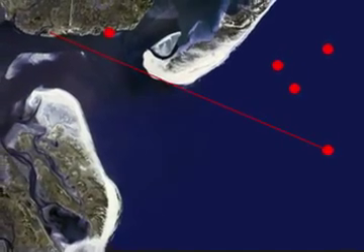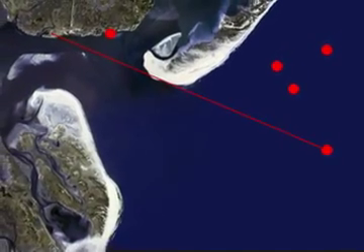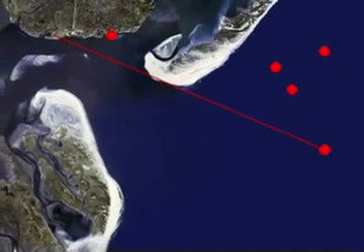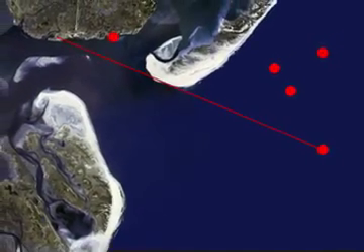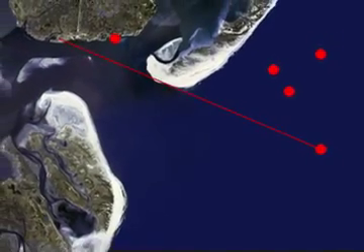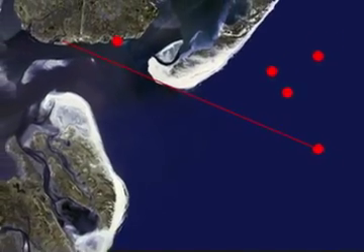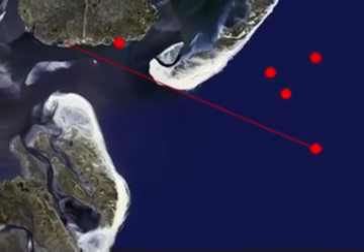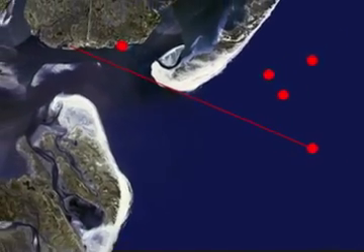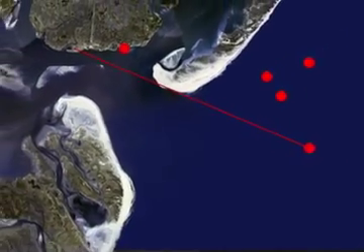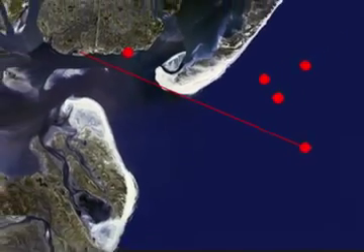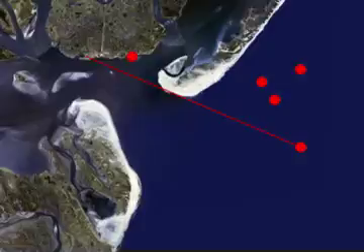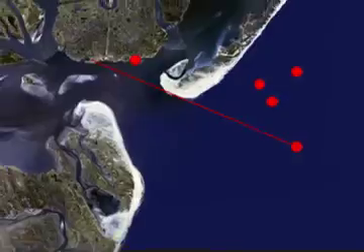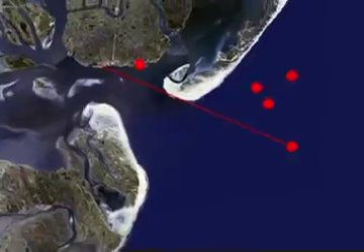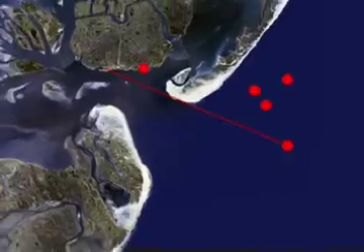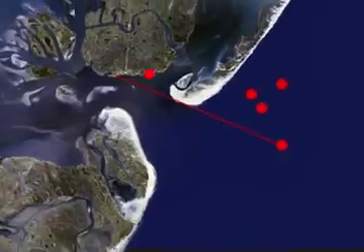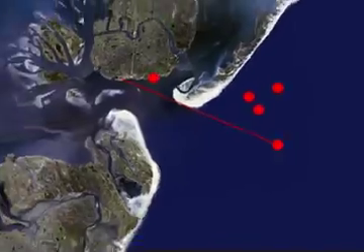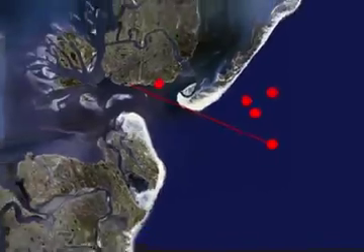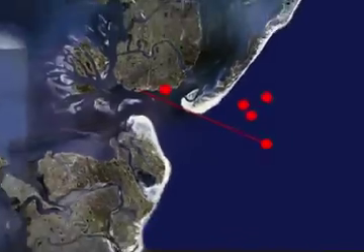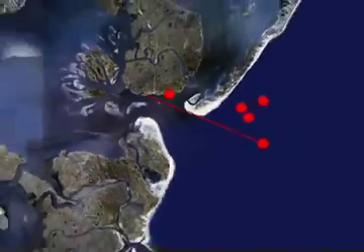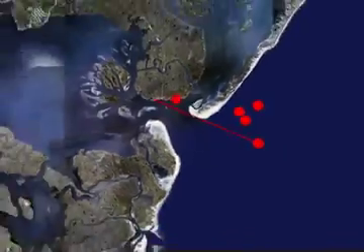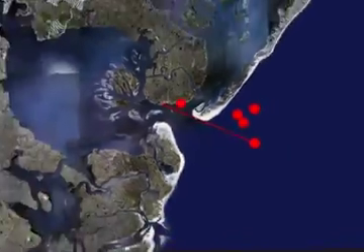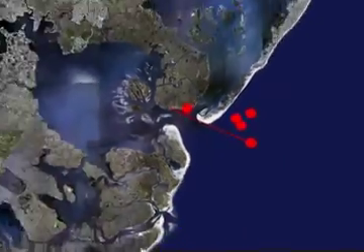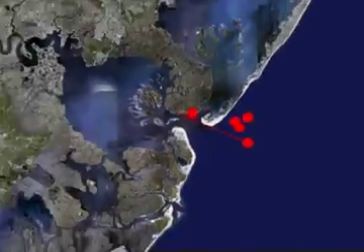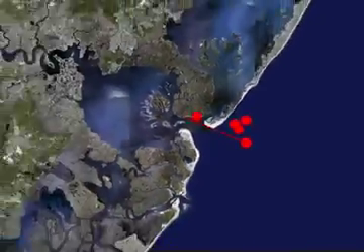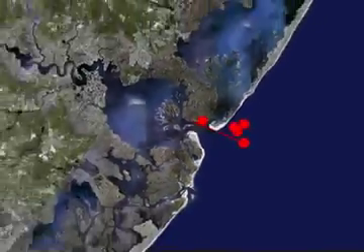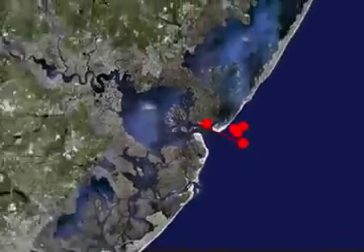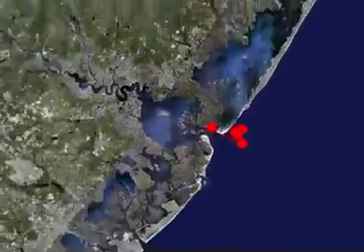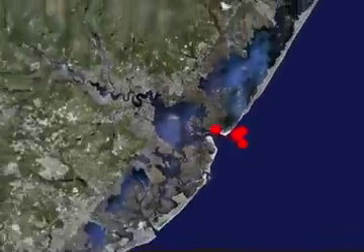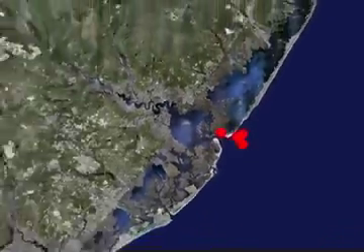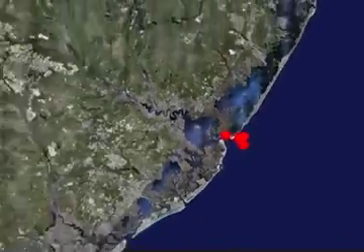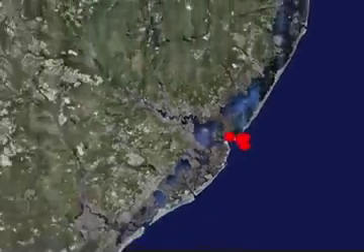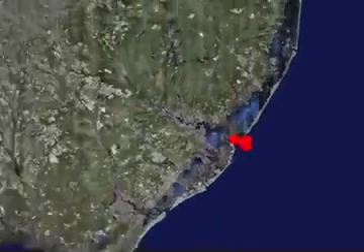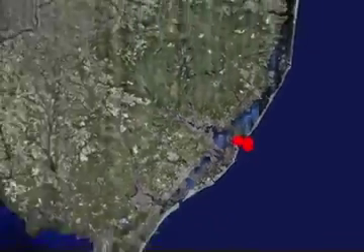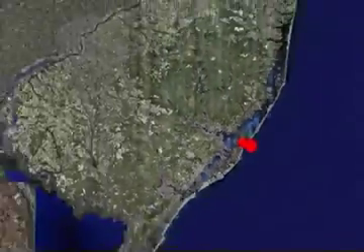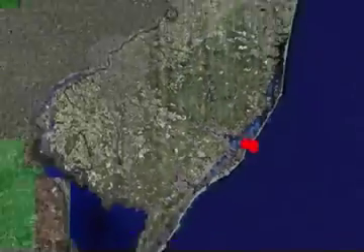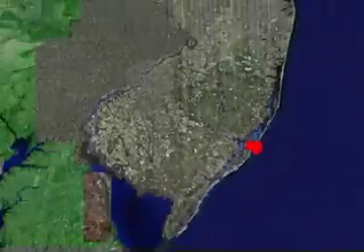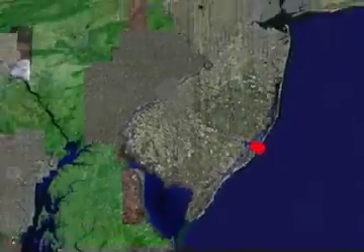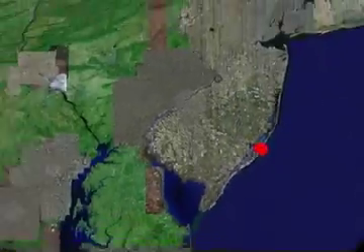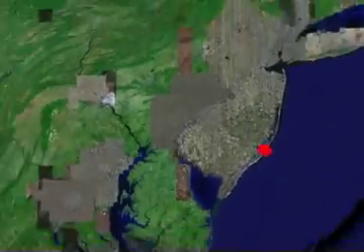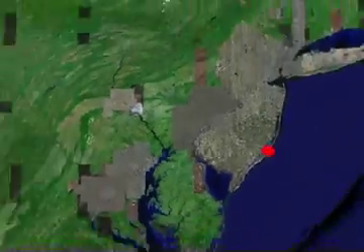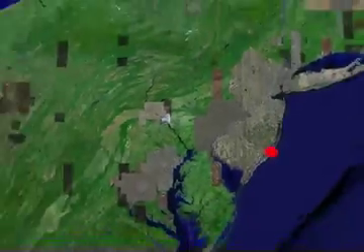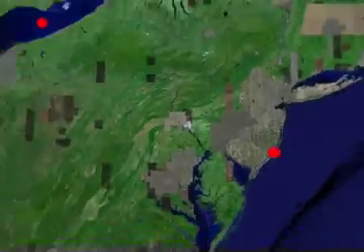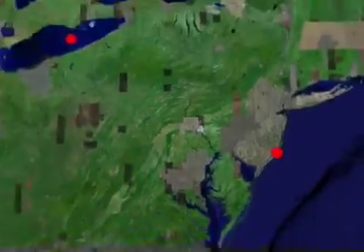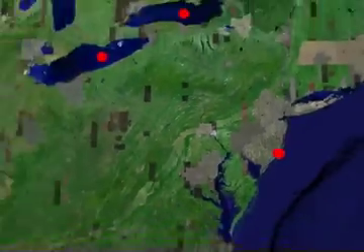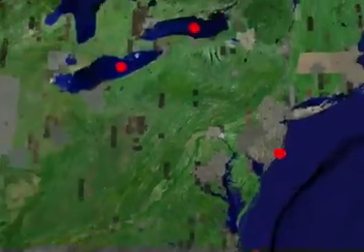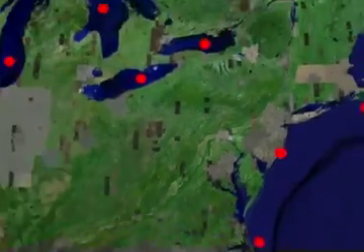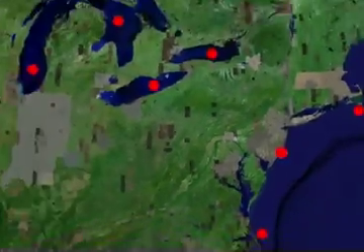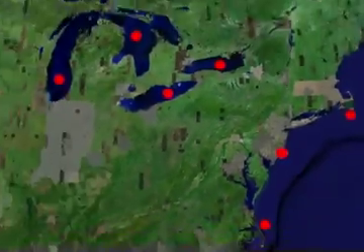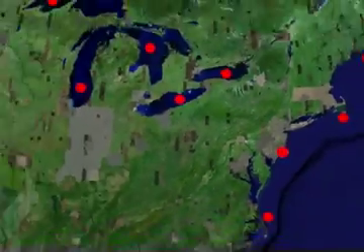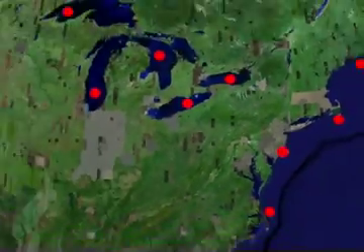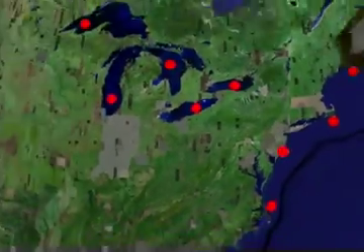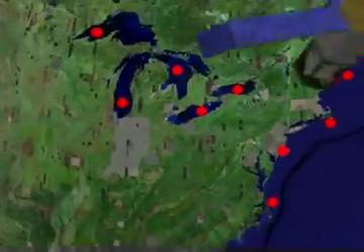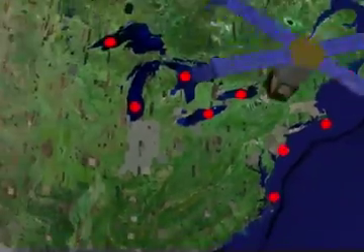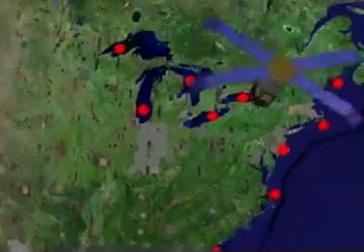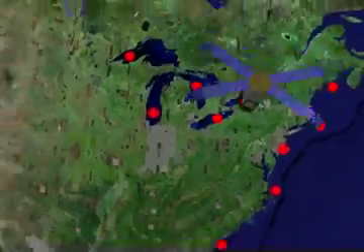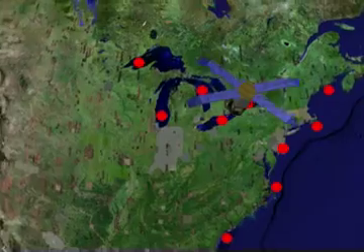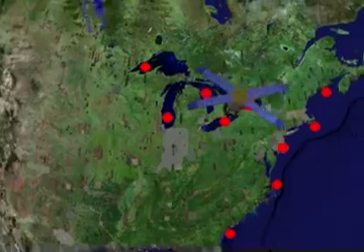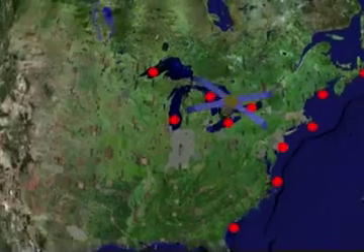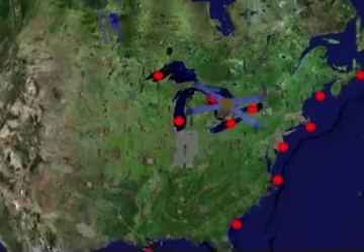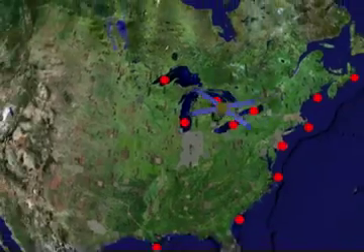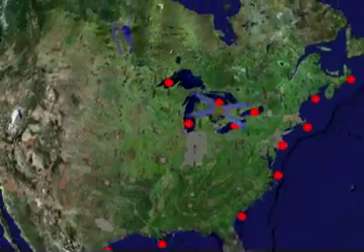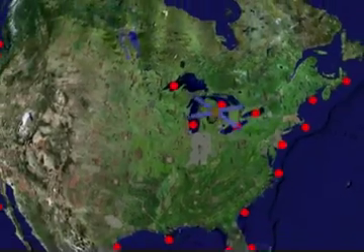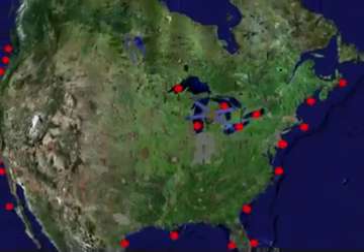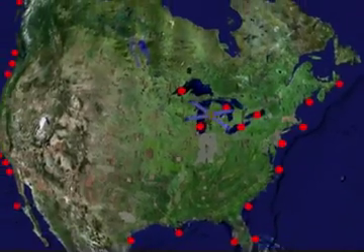A national system of ocean observatories is now emerging along our coast, using similar technologies to answer many different questions.